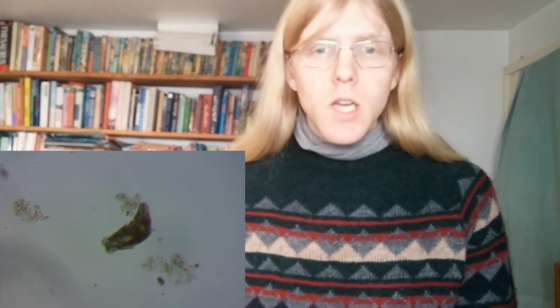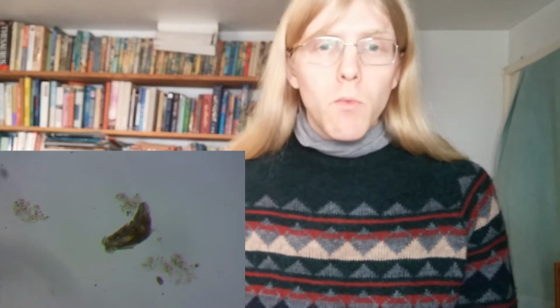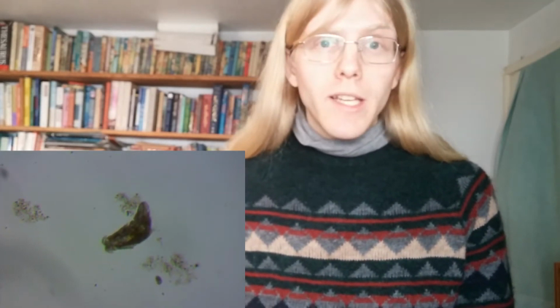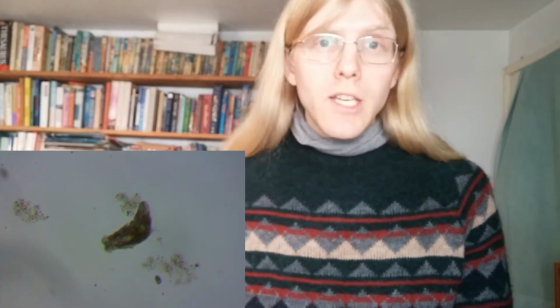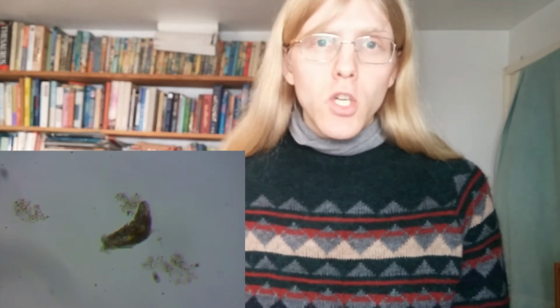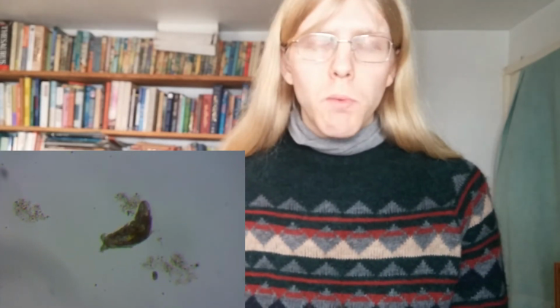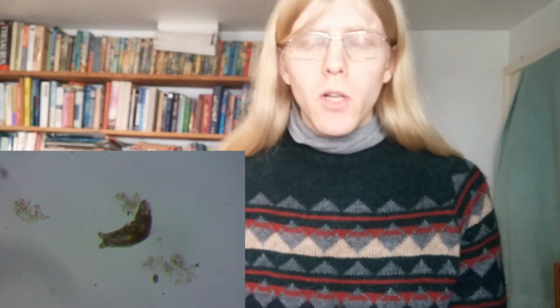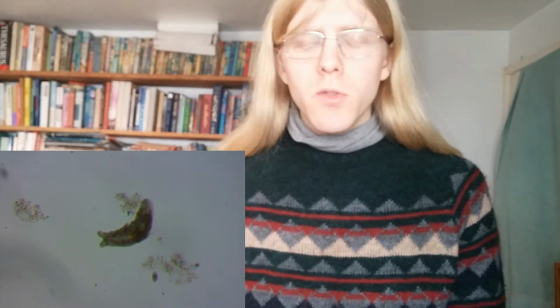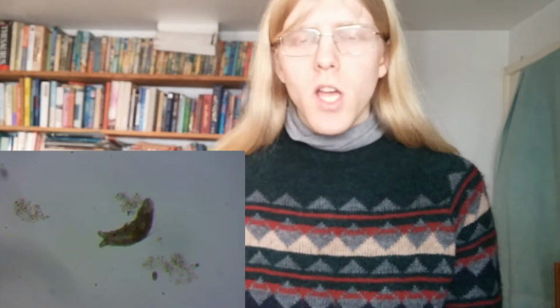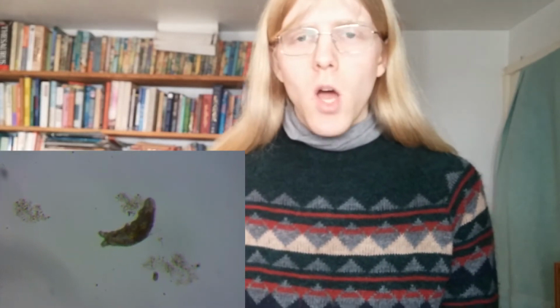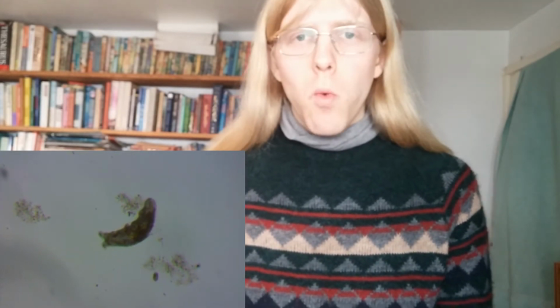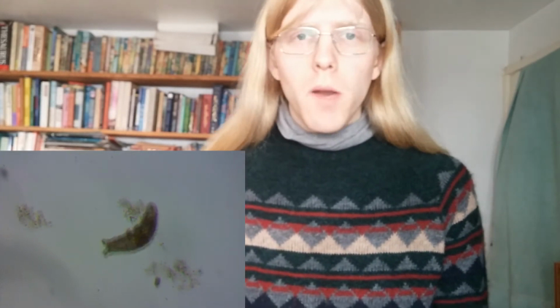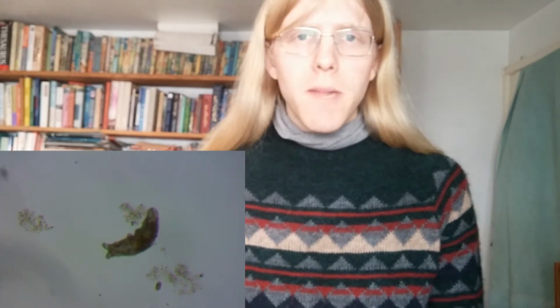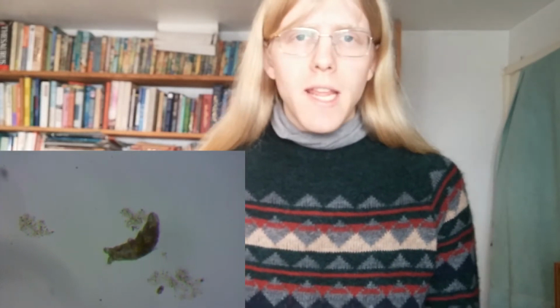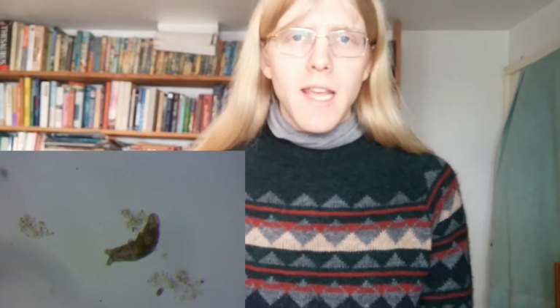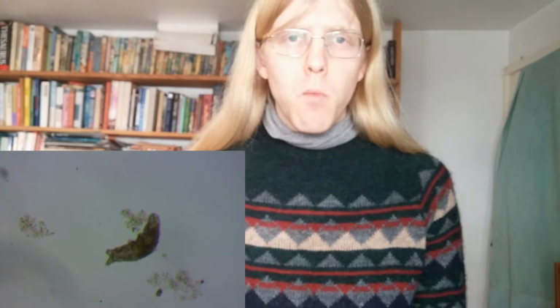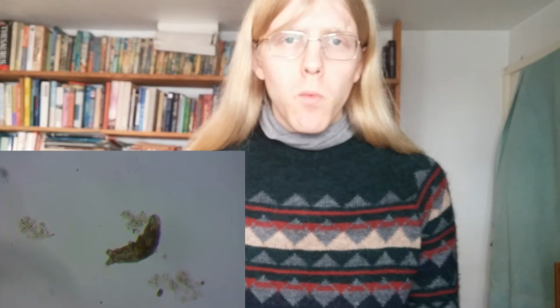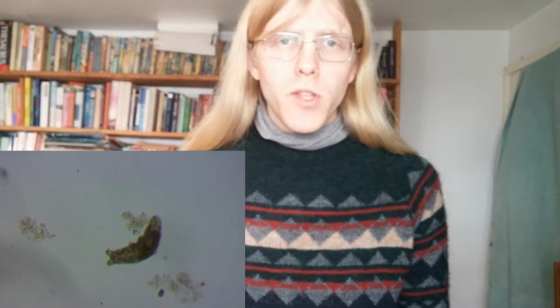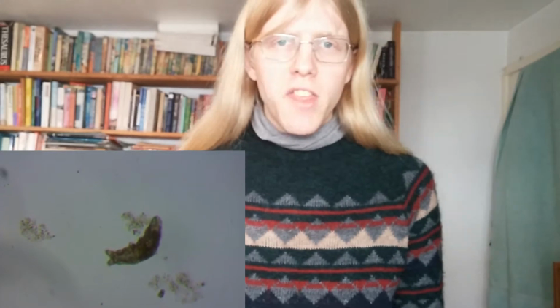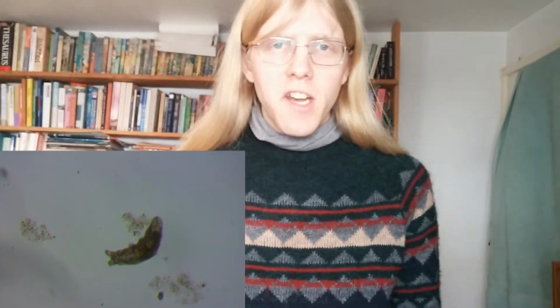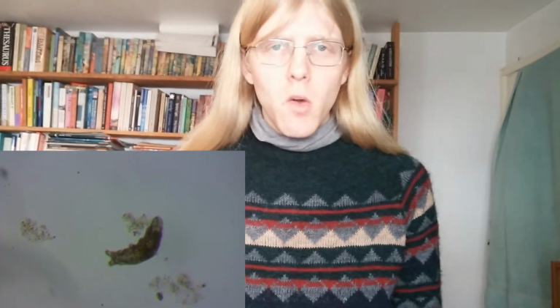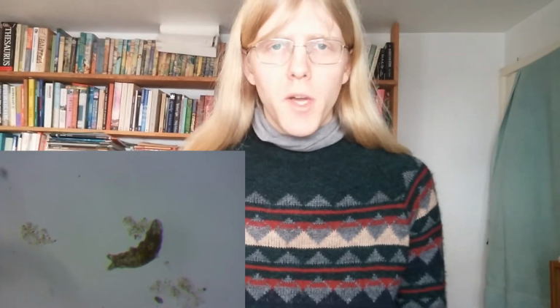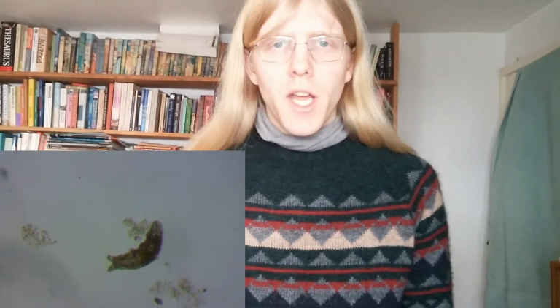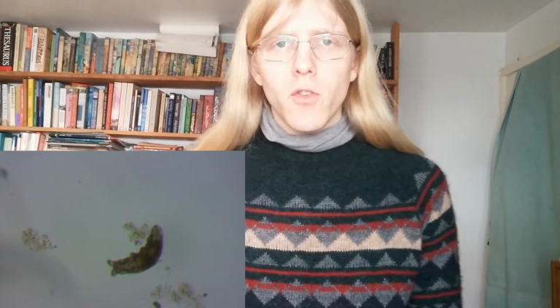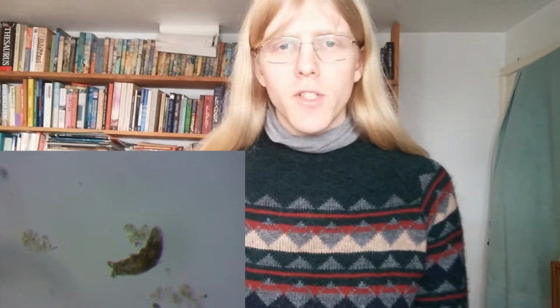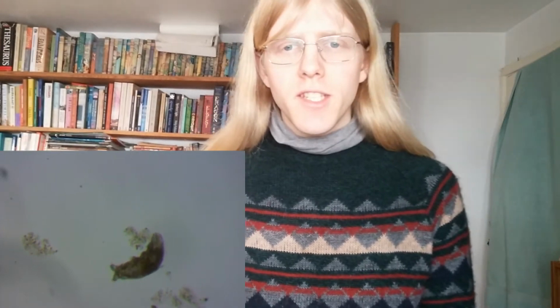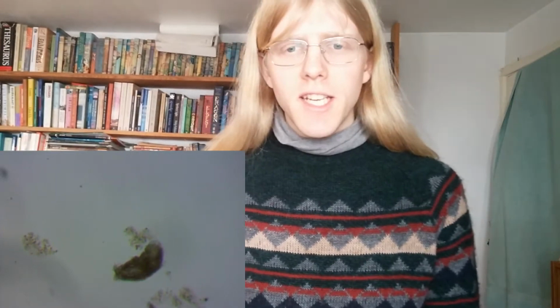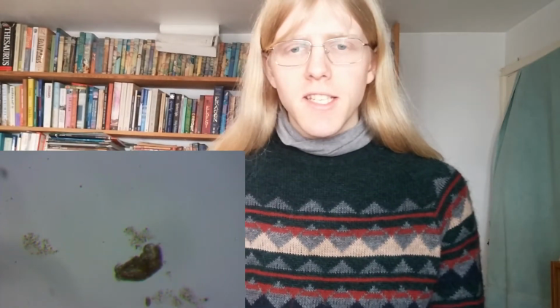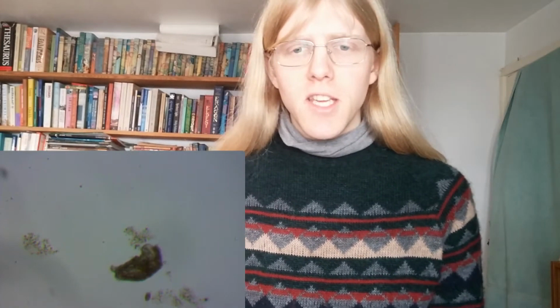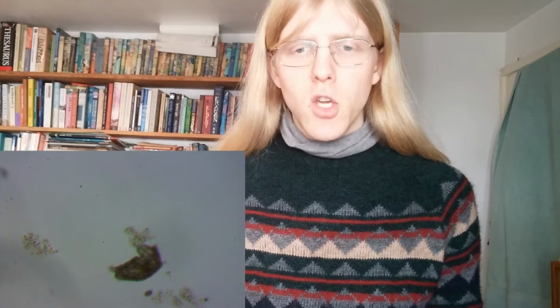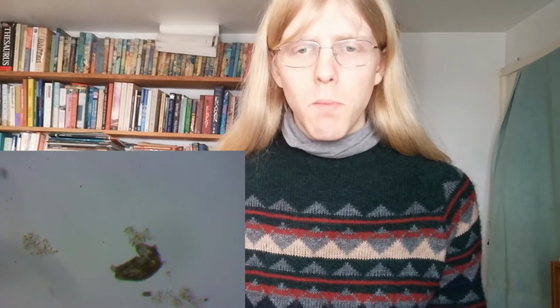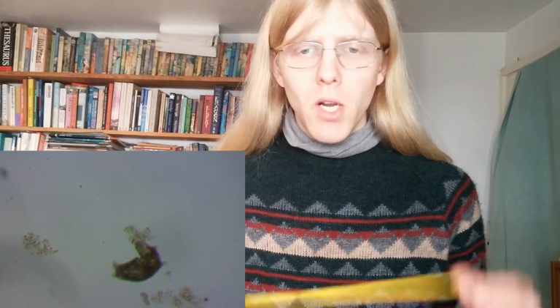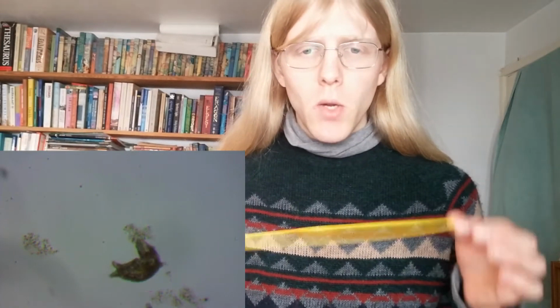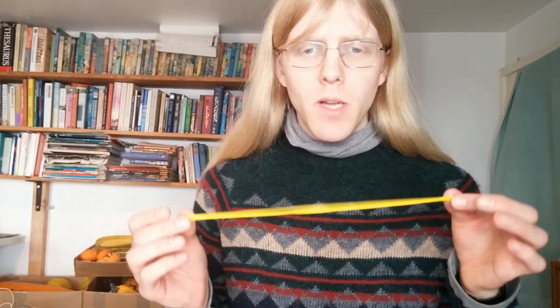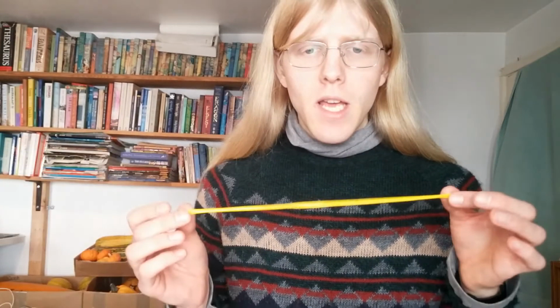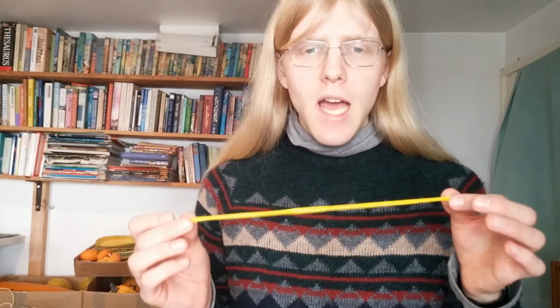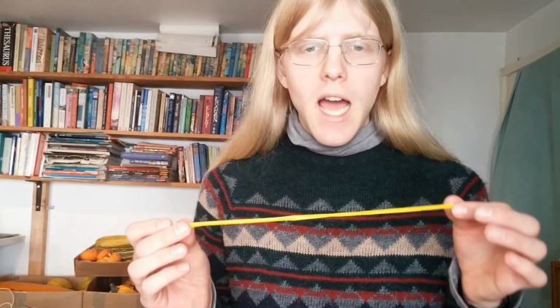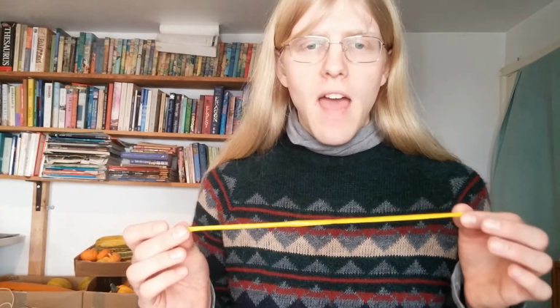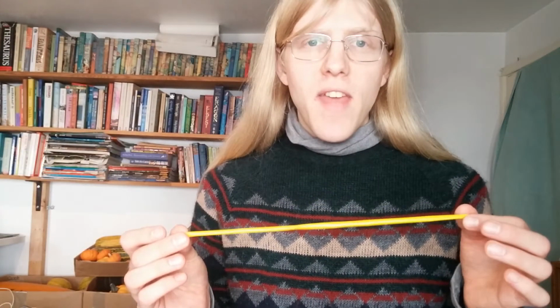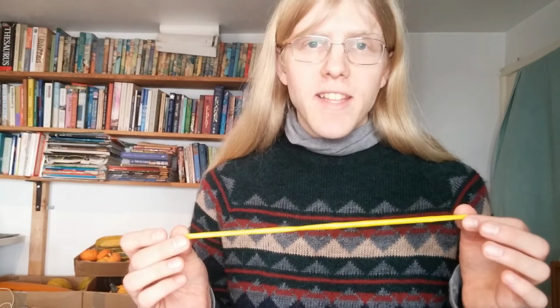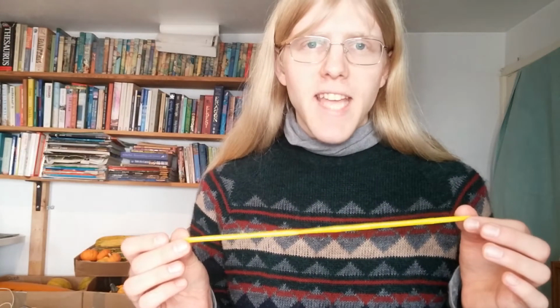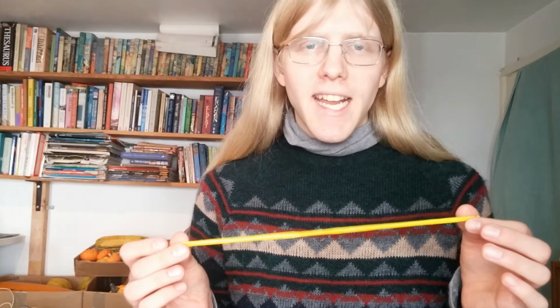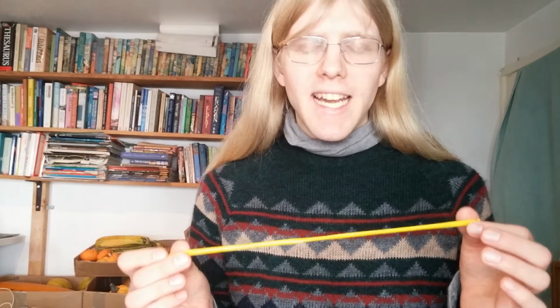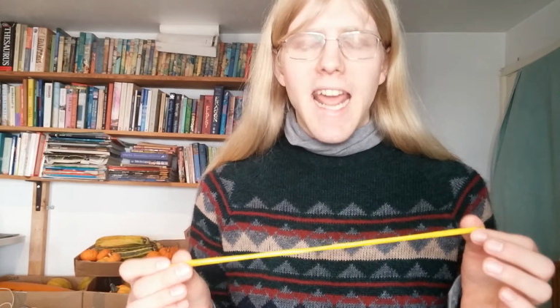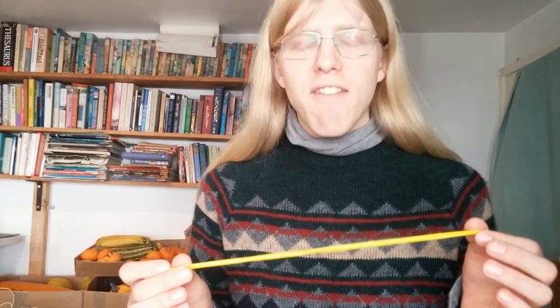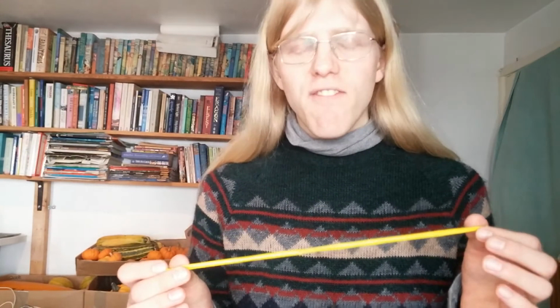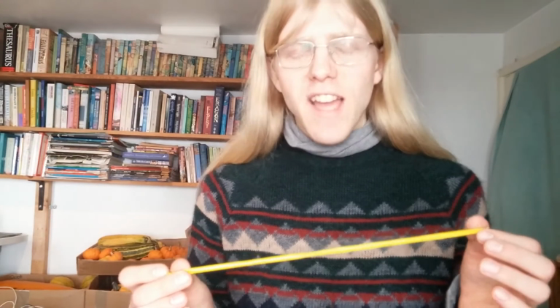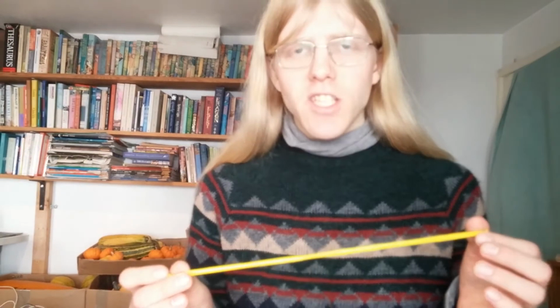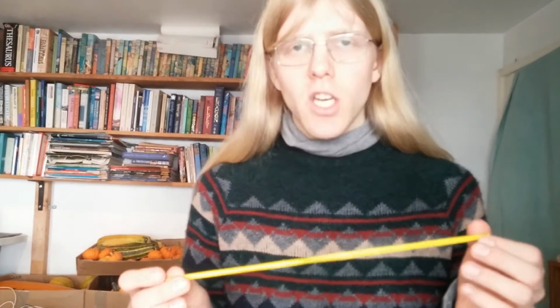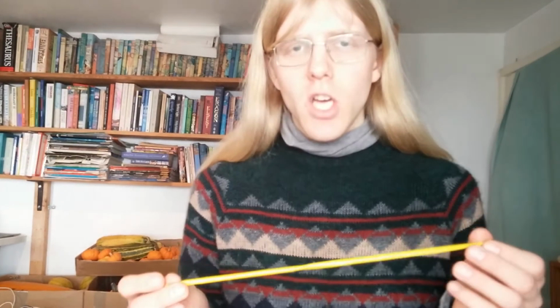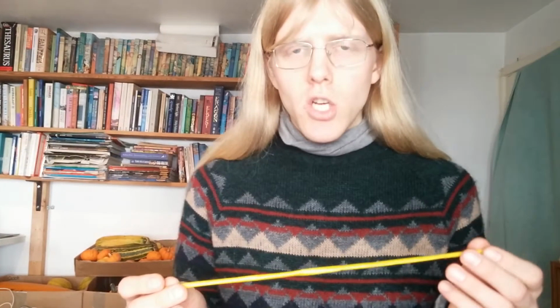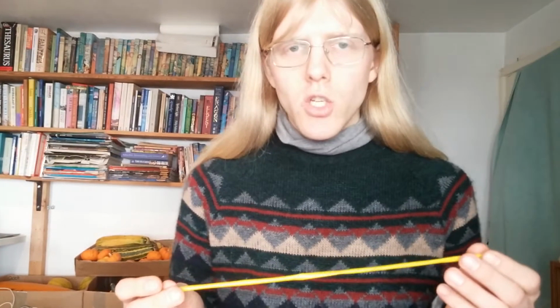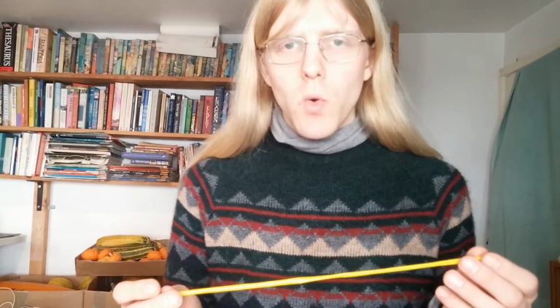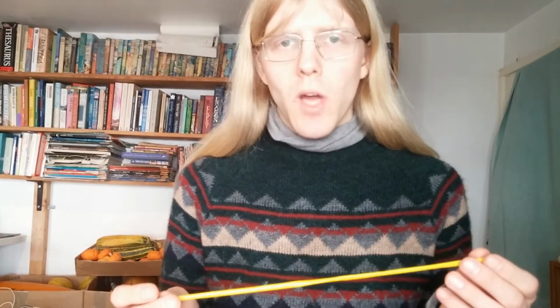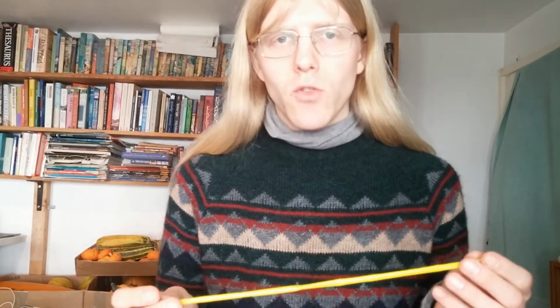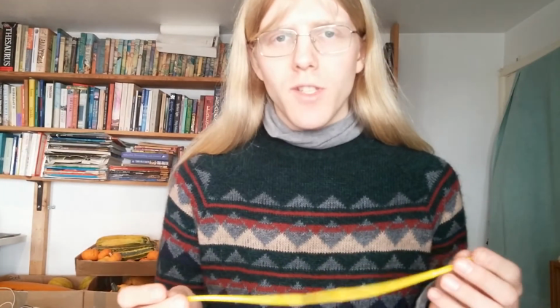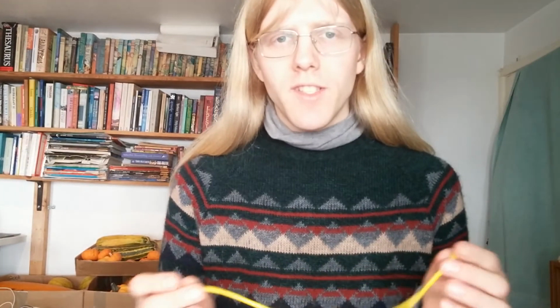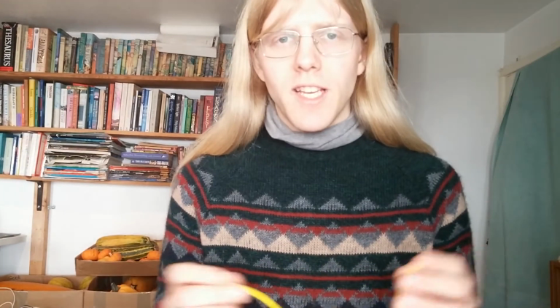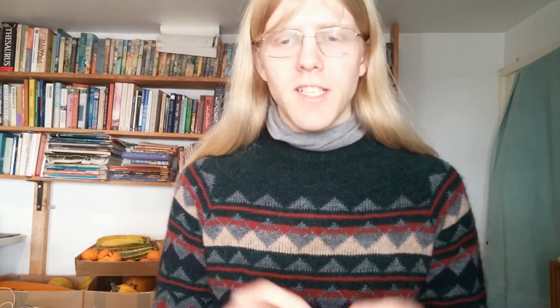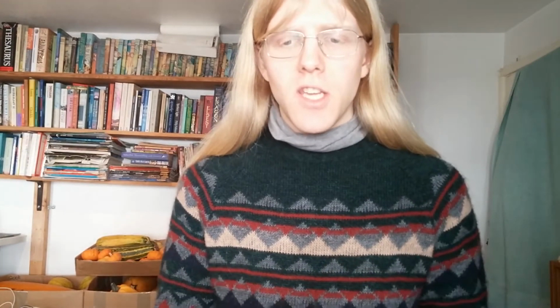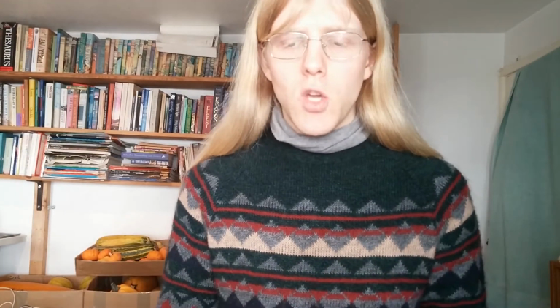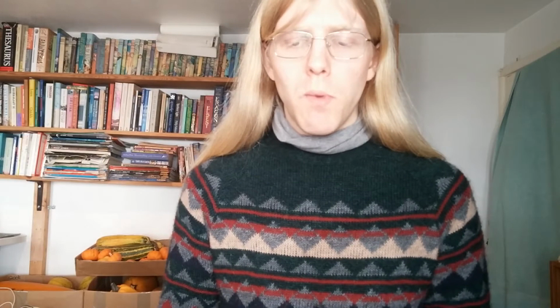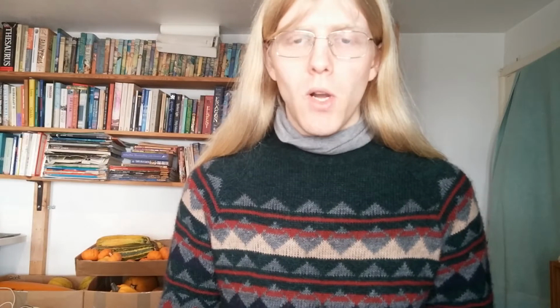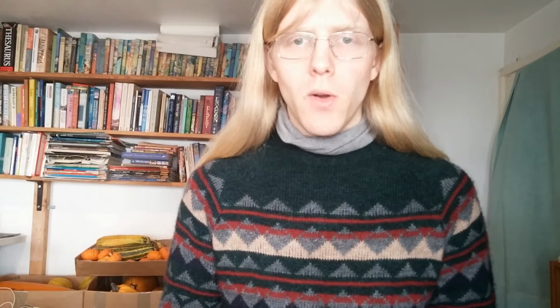We'll need two balloons: one being the thinner 160Q balloon, and then secondly a fatter 260Q balloon.